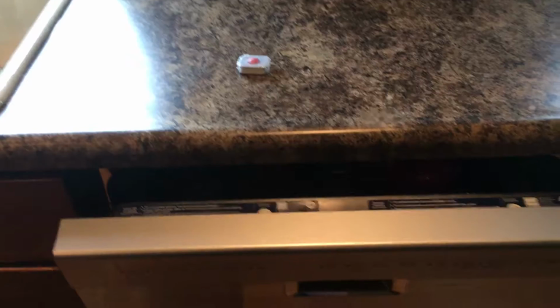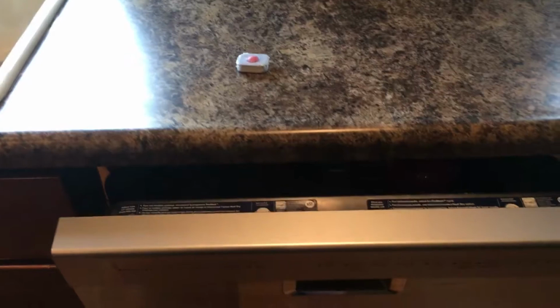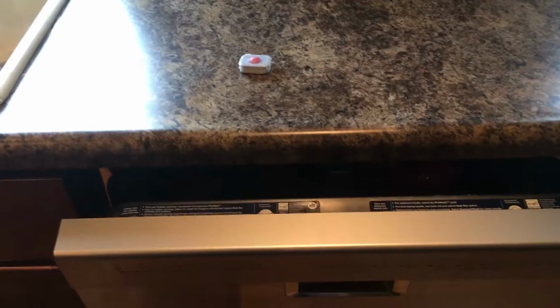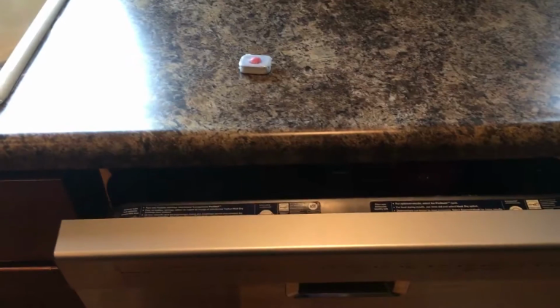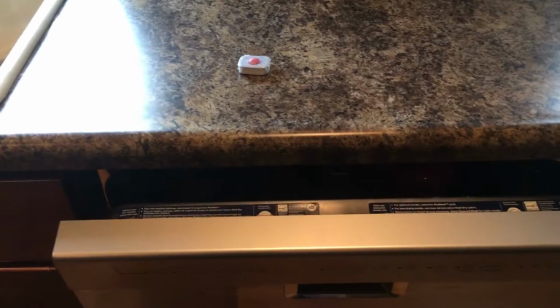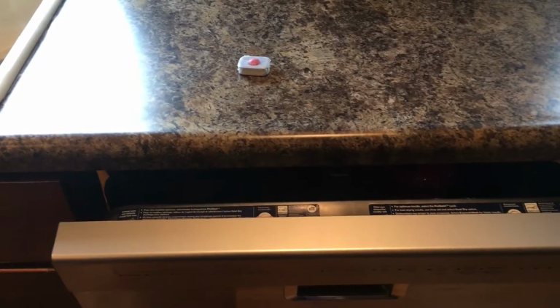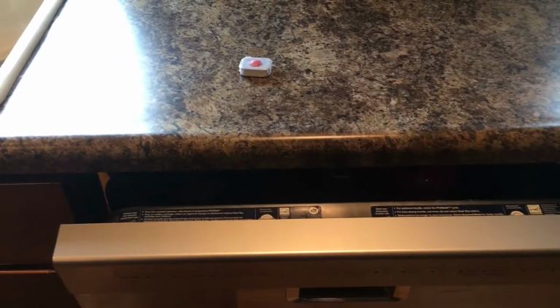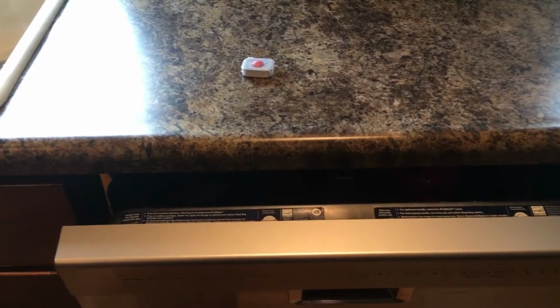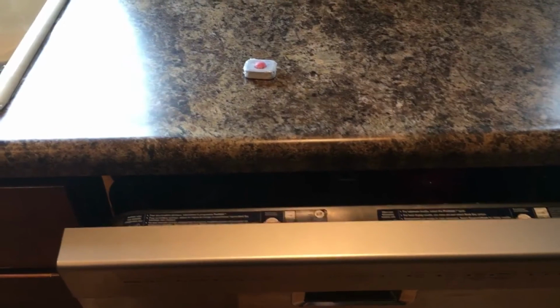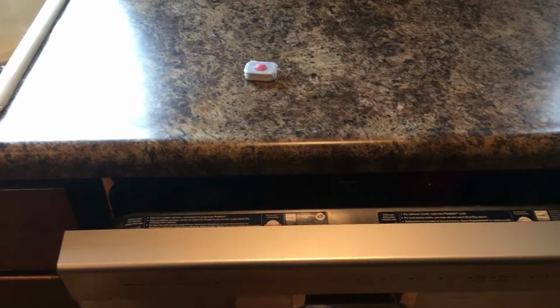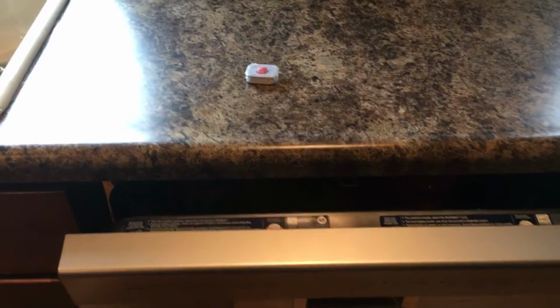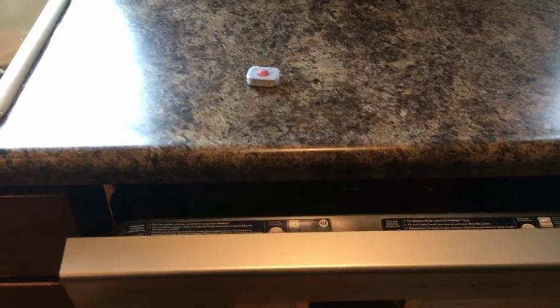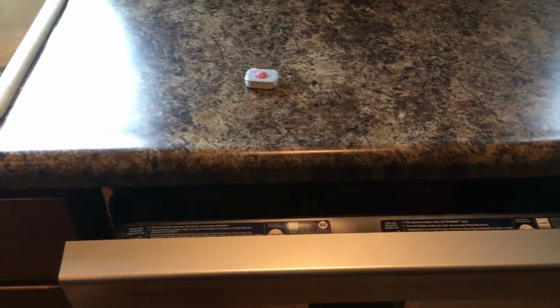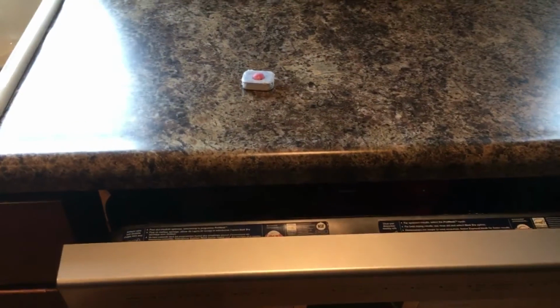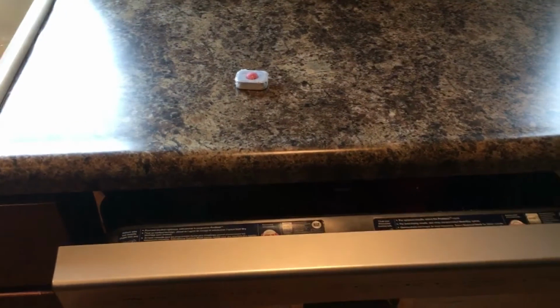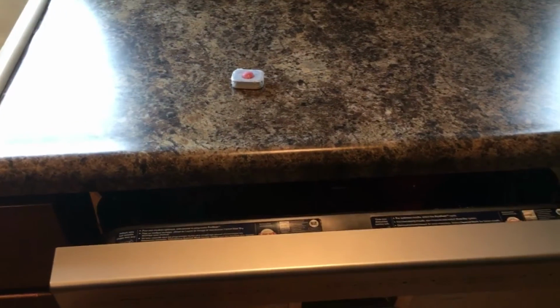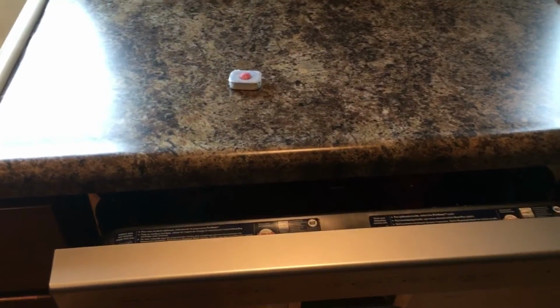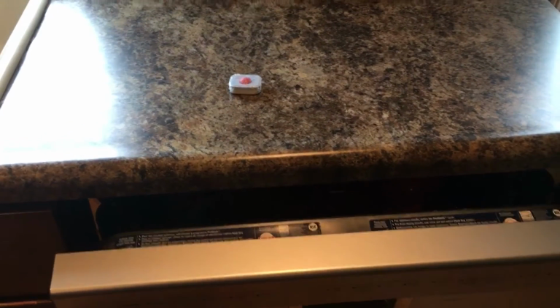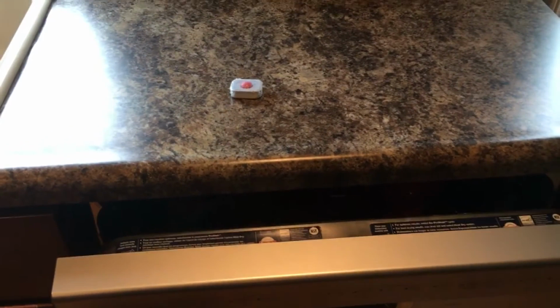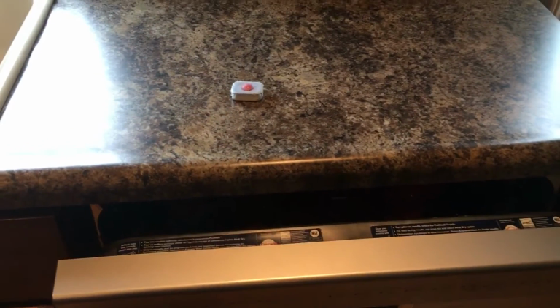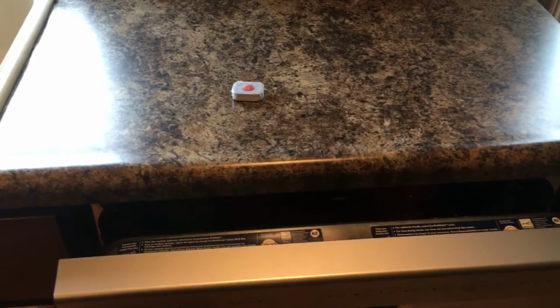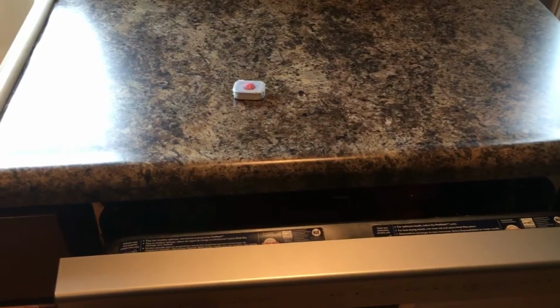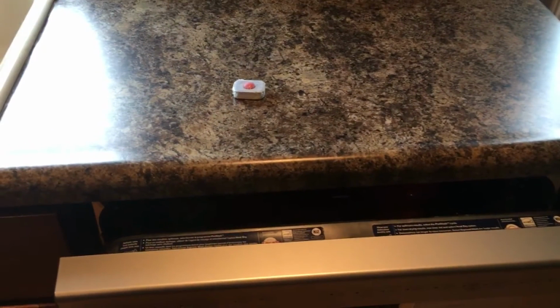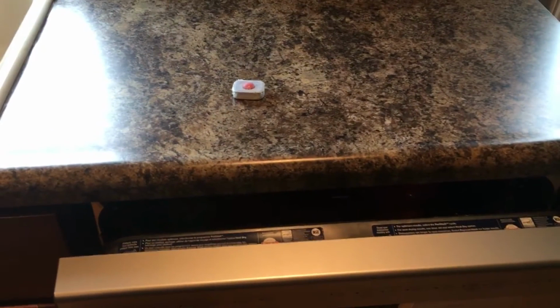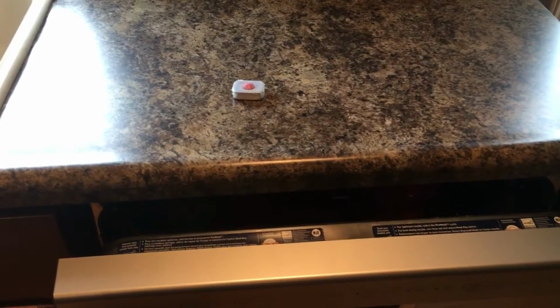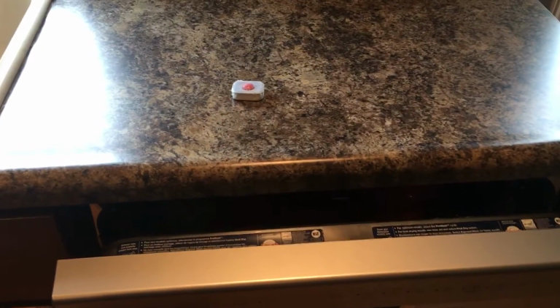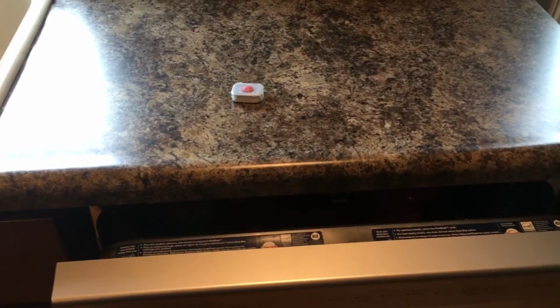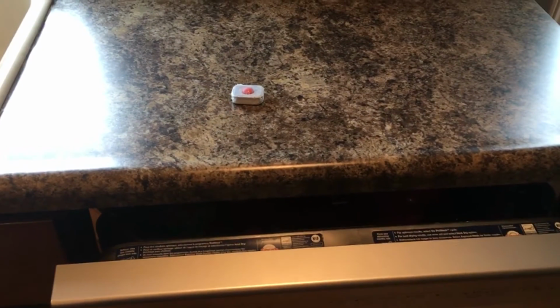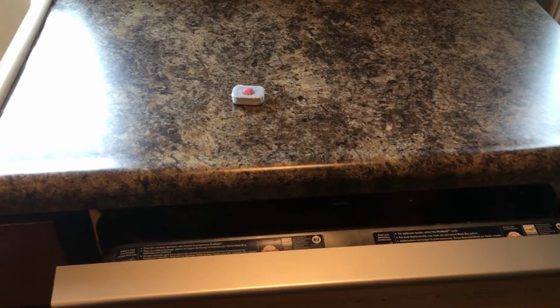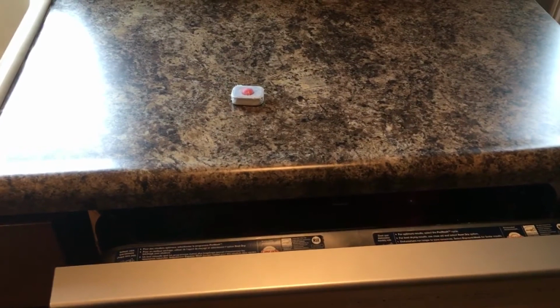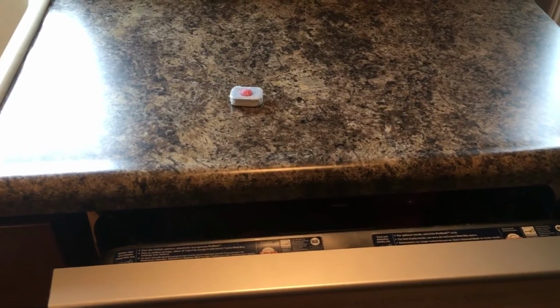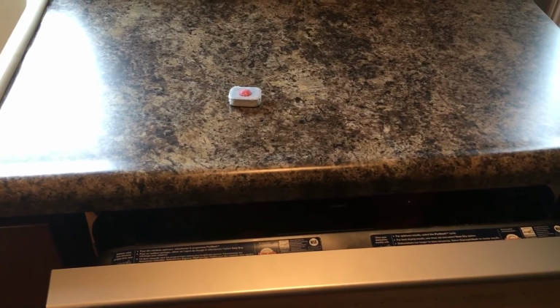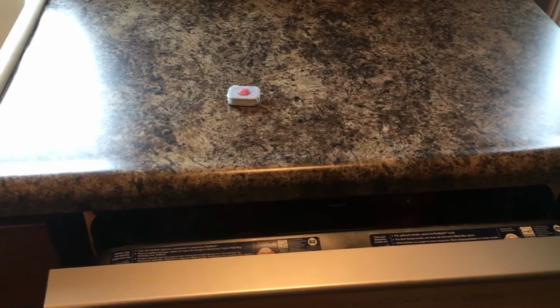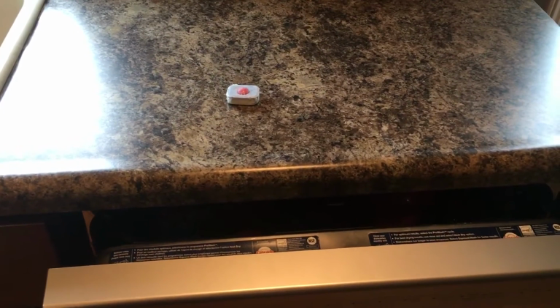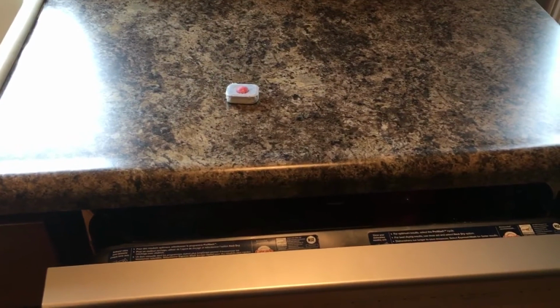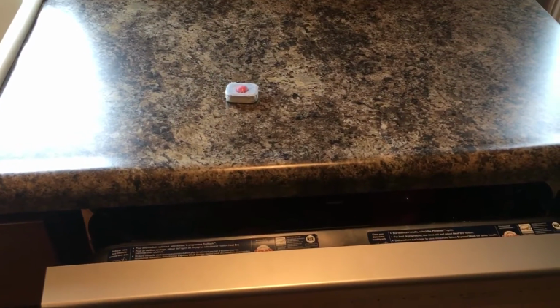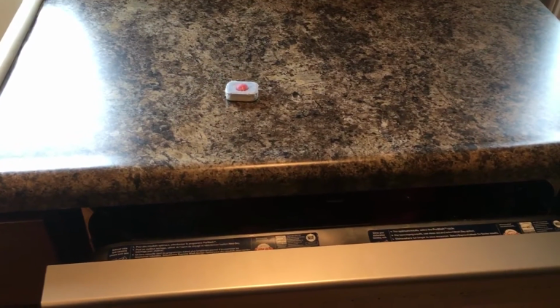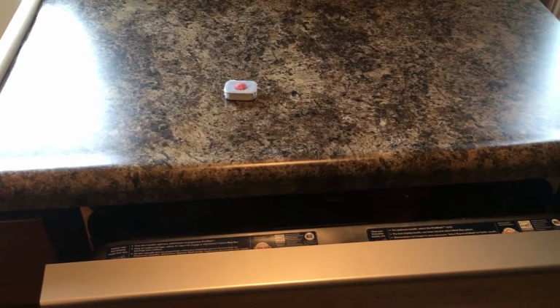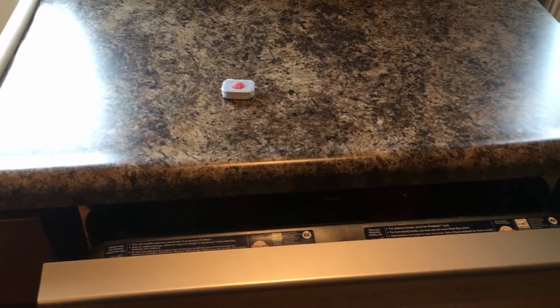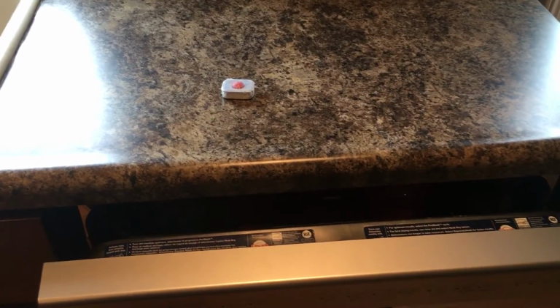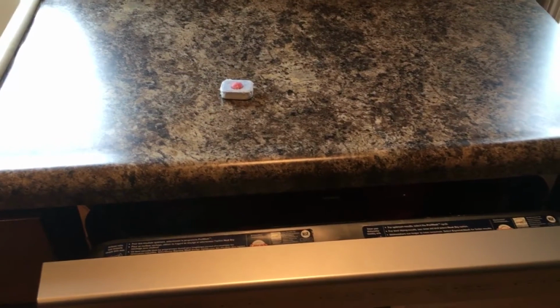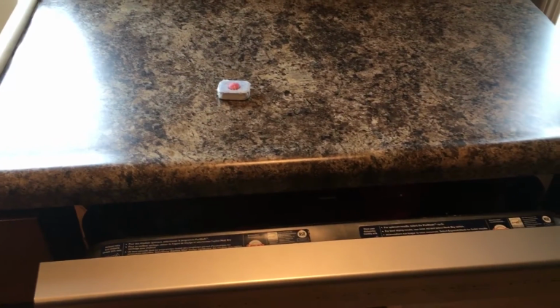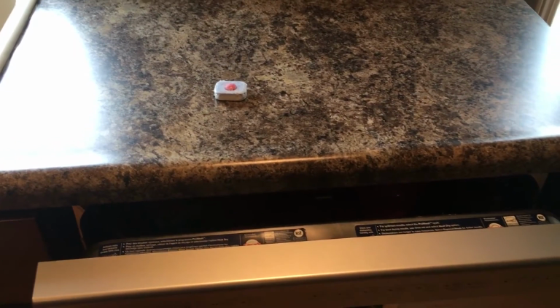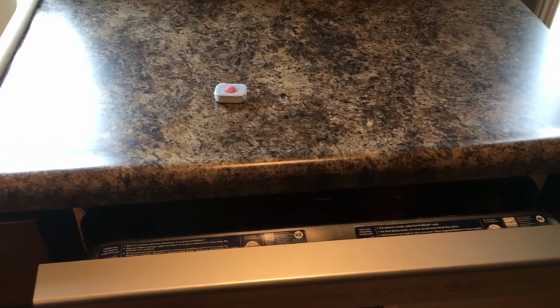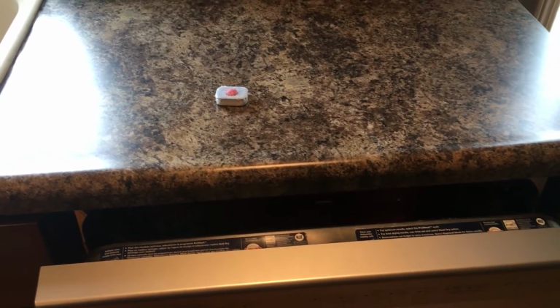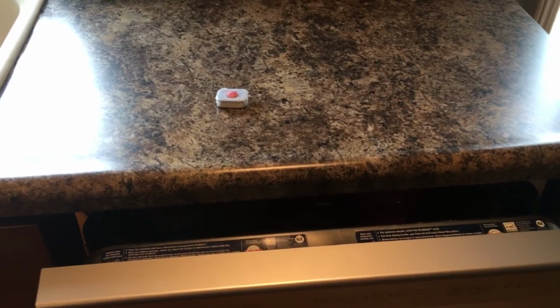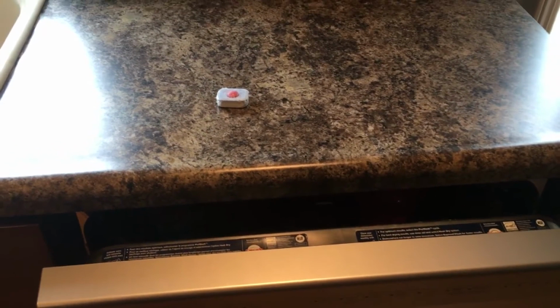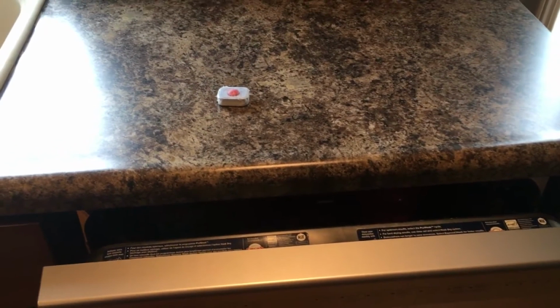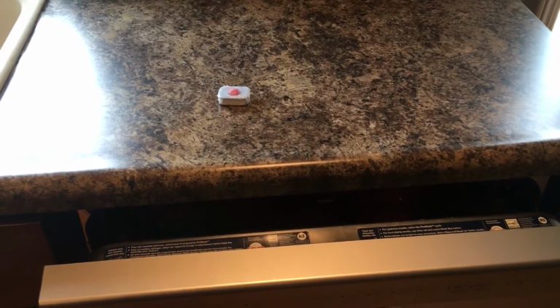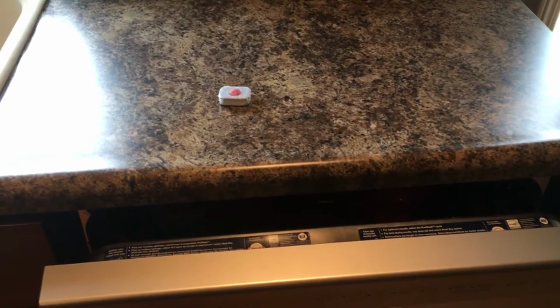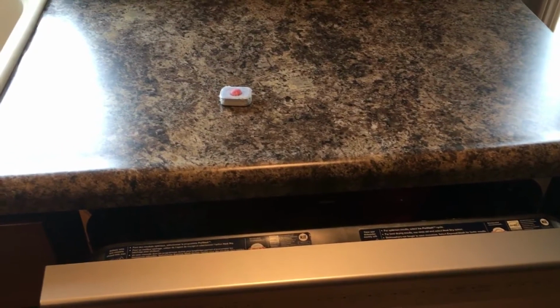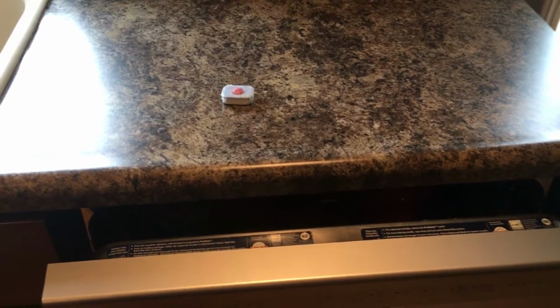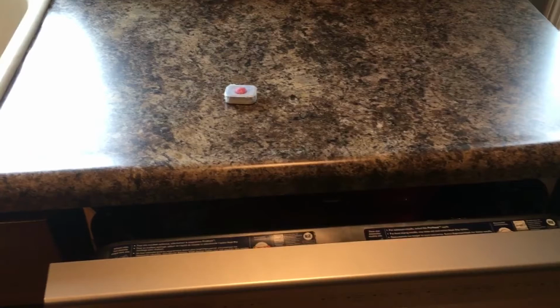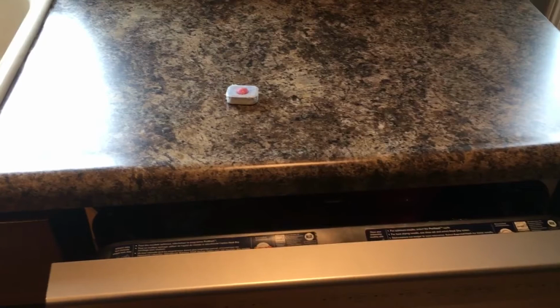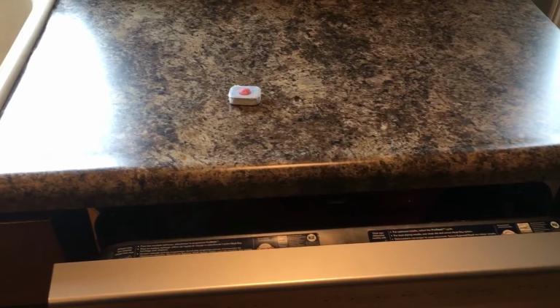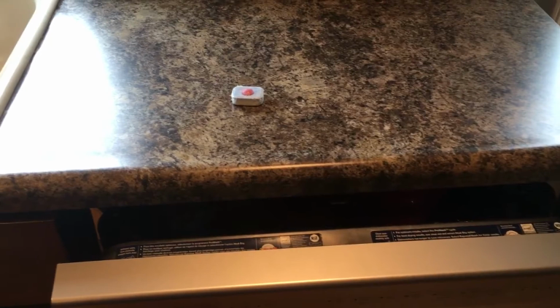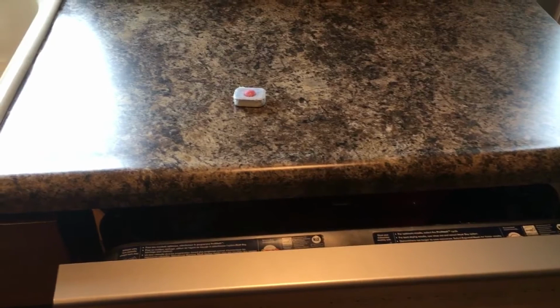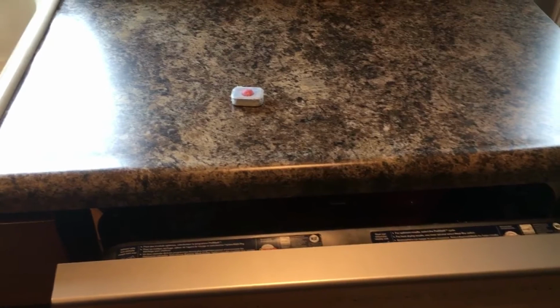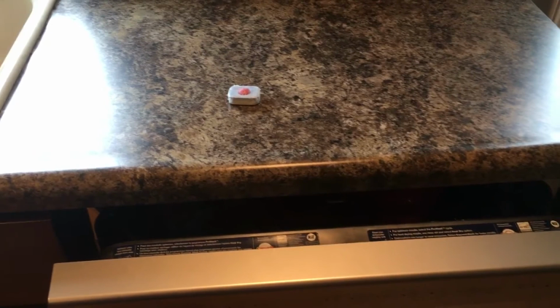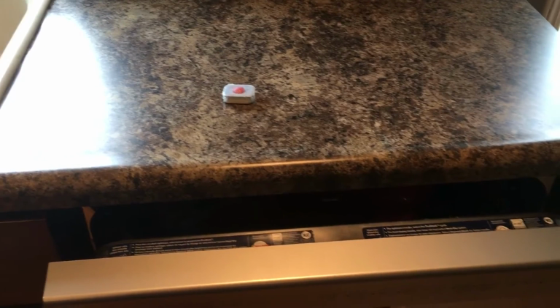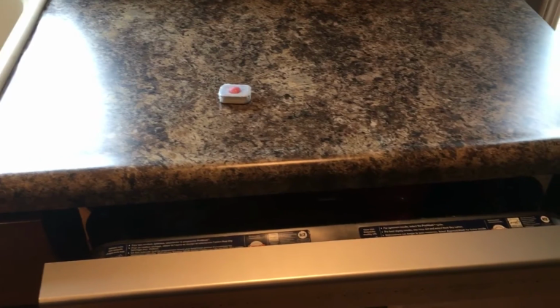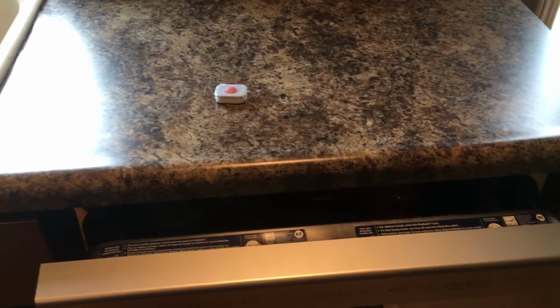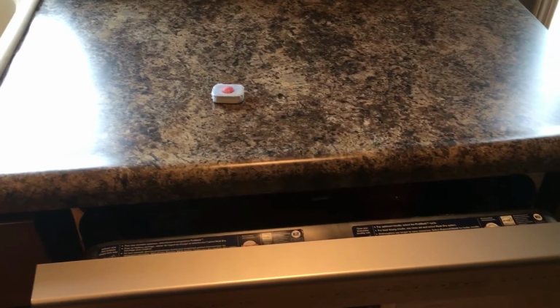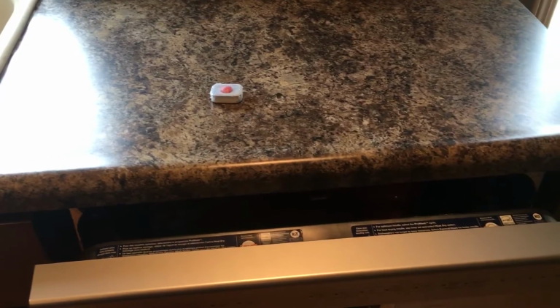Hello everybody, this is Gunny Meter here and welcome back to another video. Today I'm going to be showing you how to start a dishwasher.